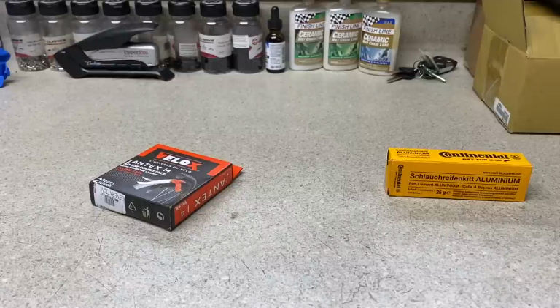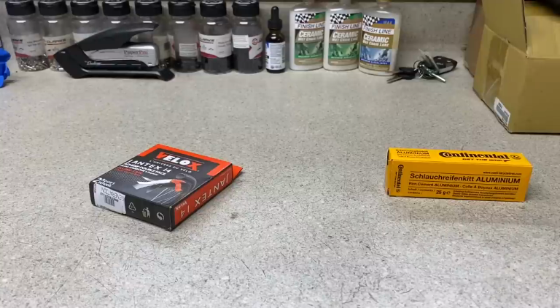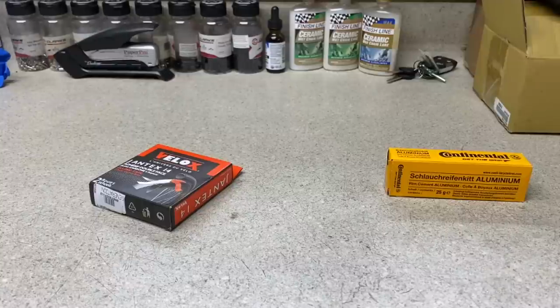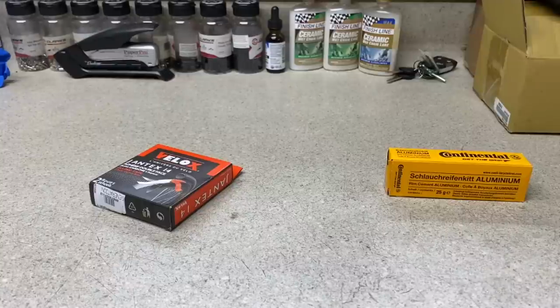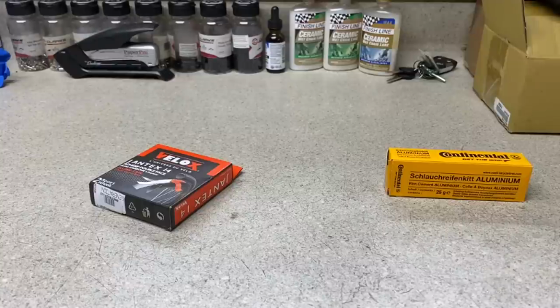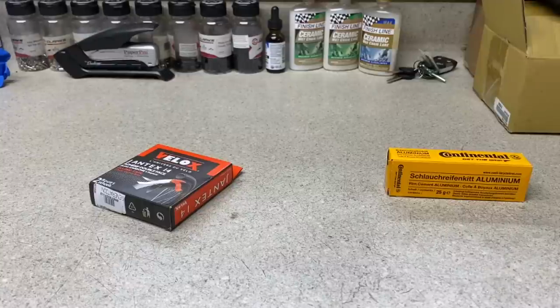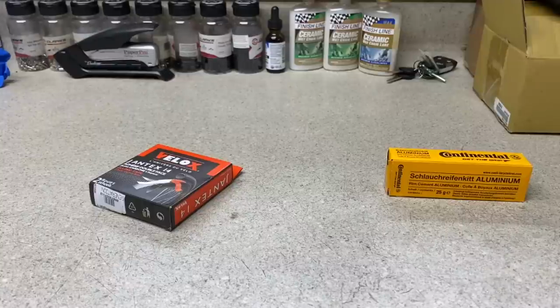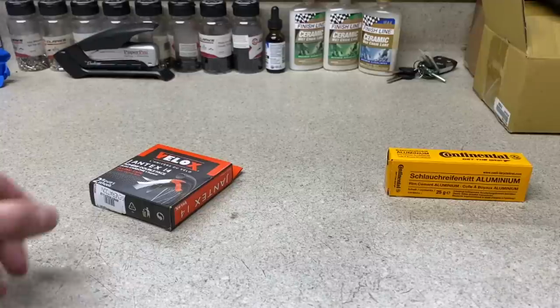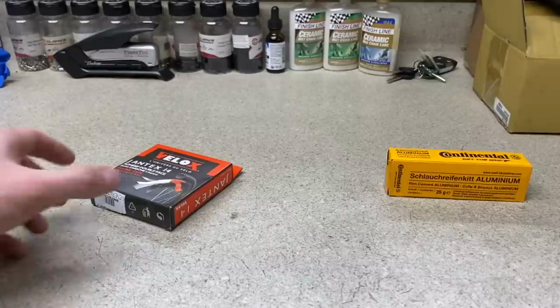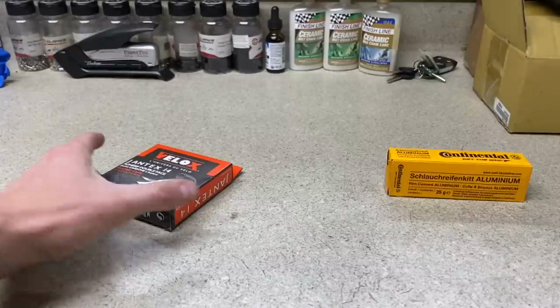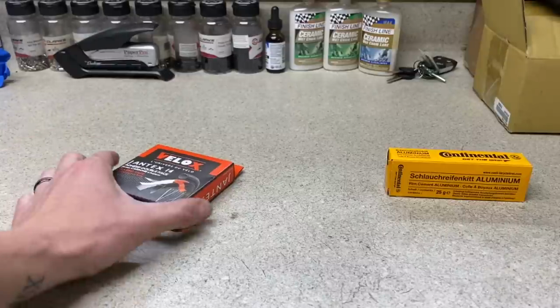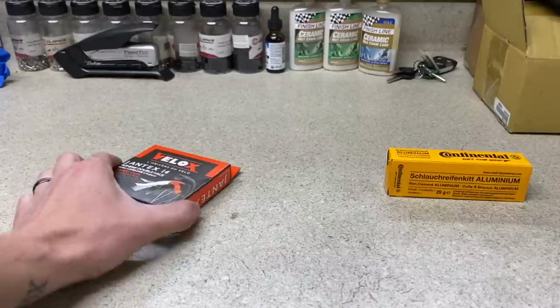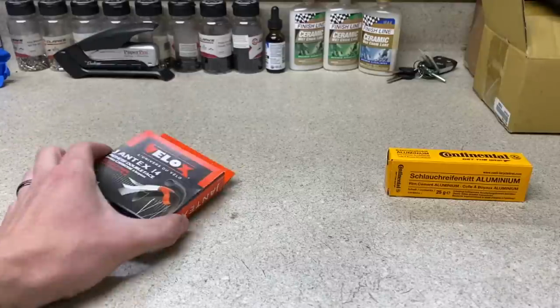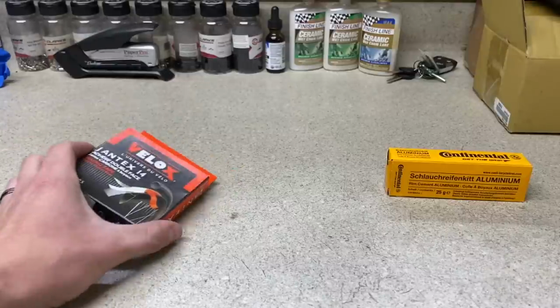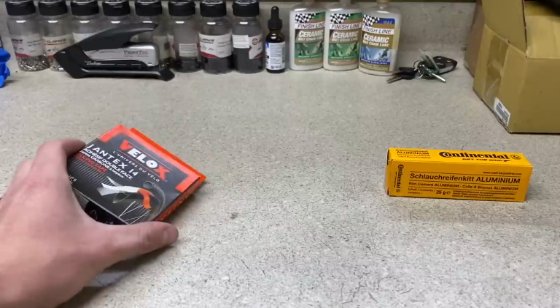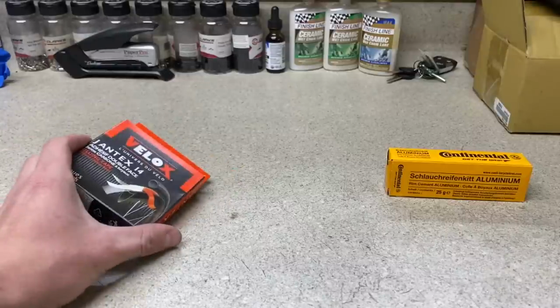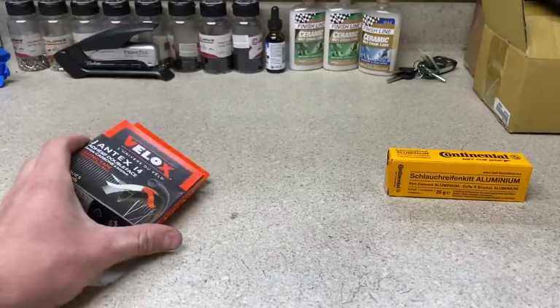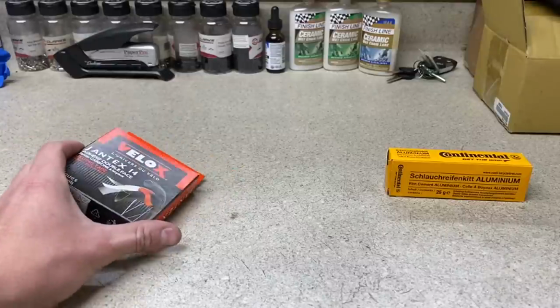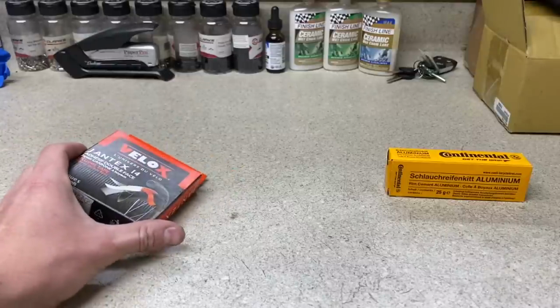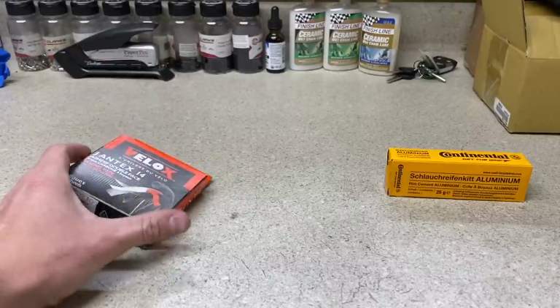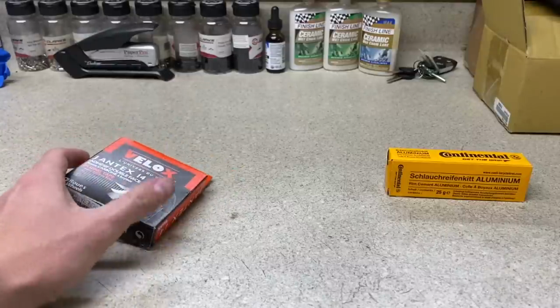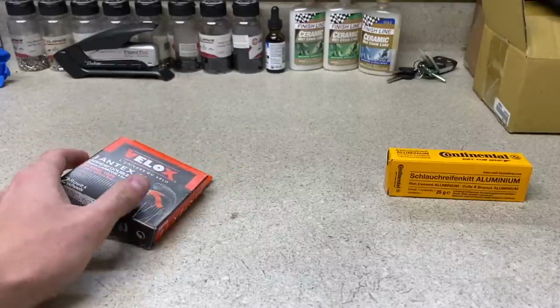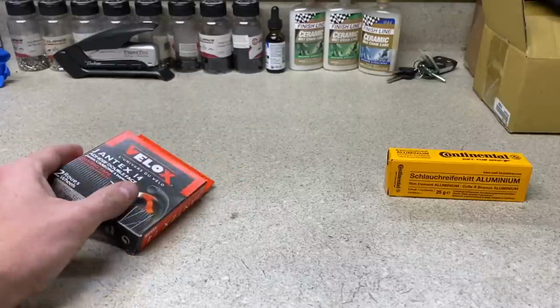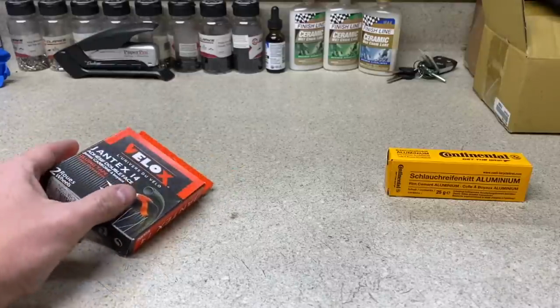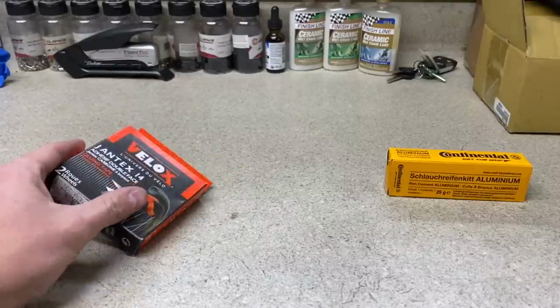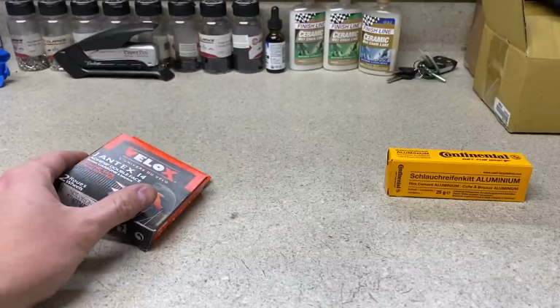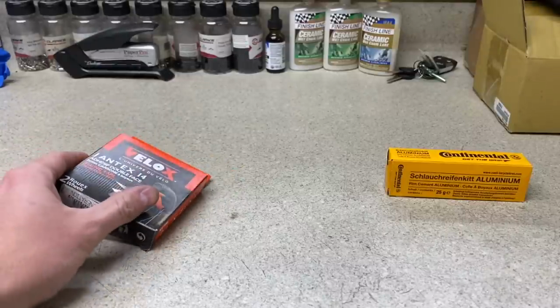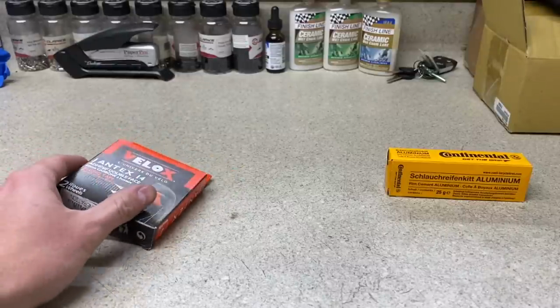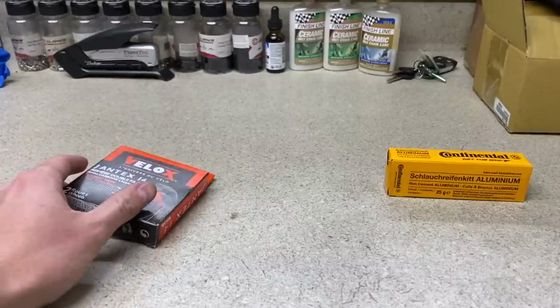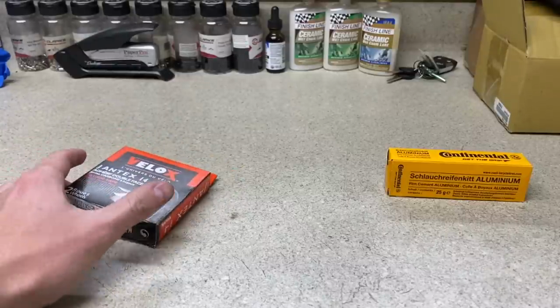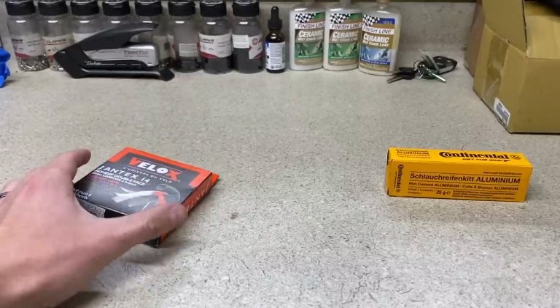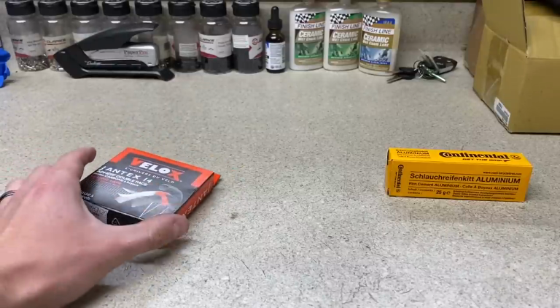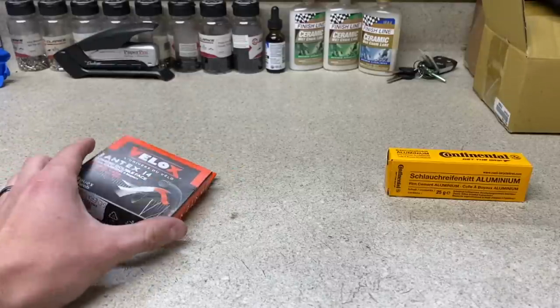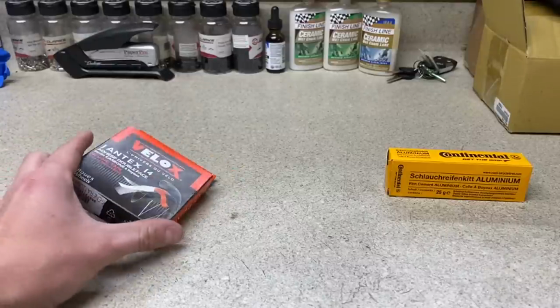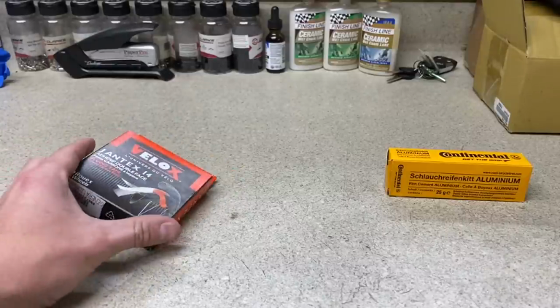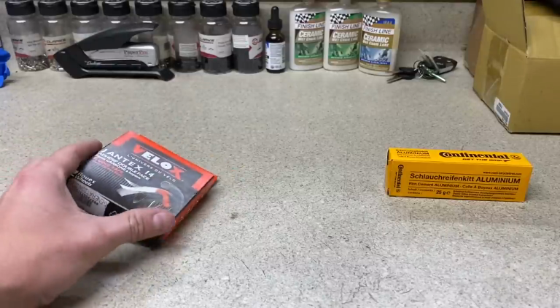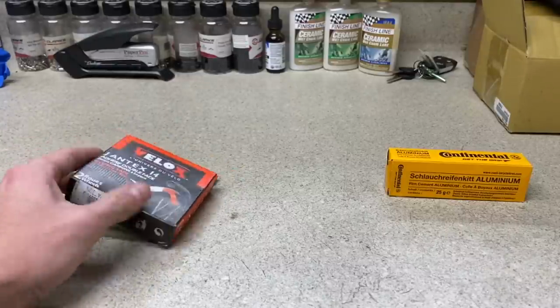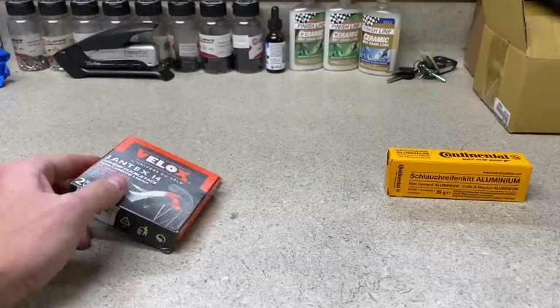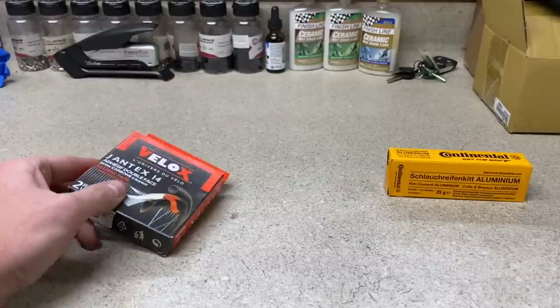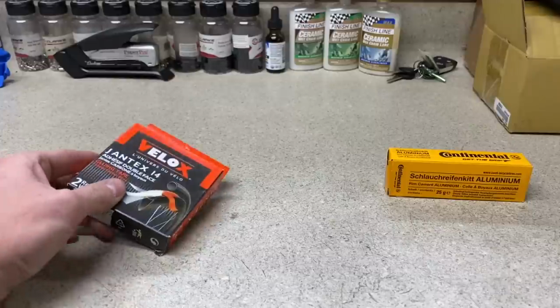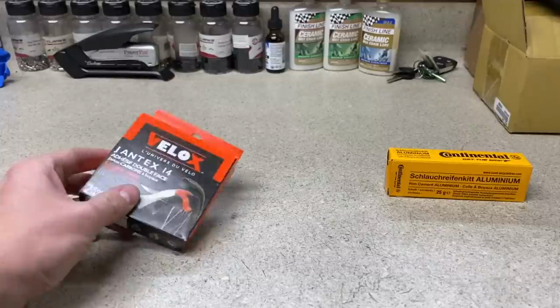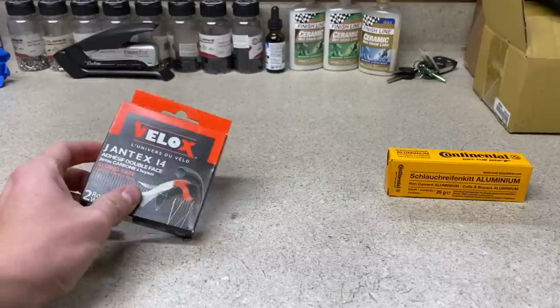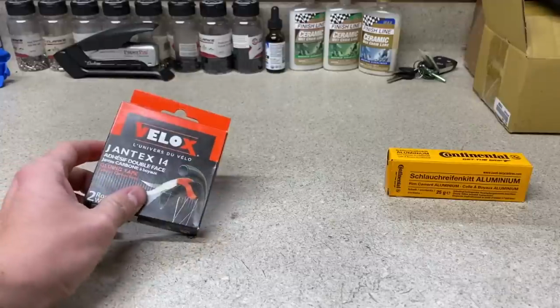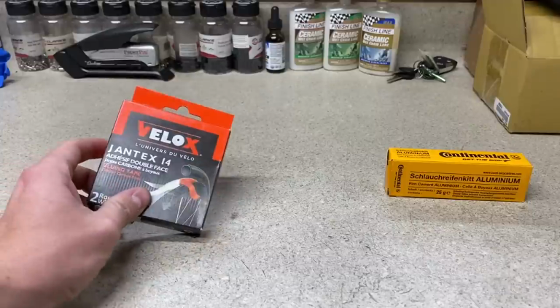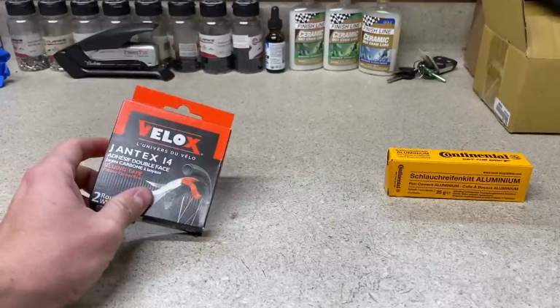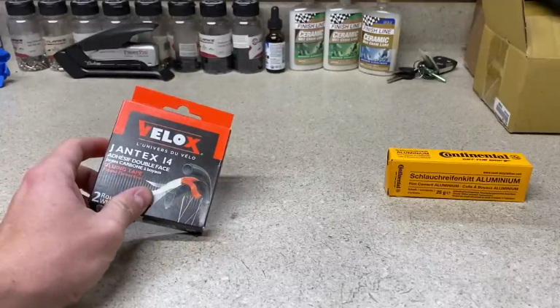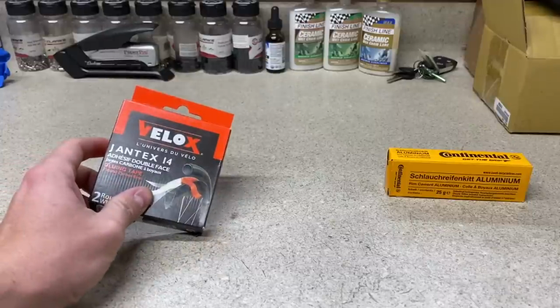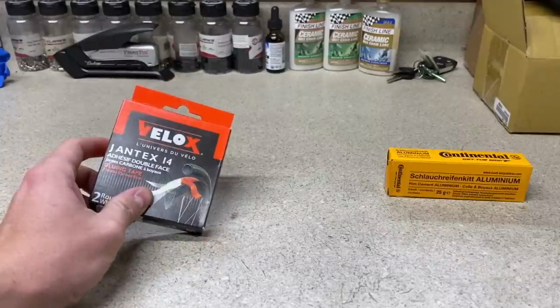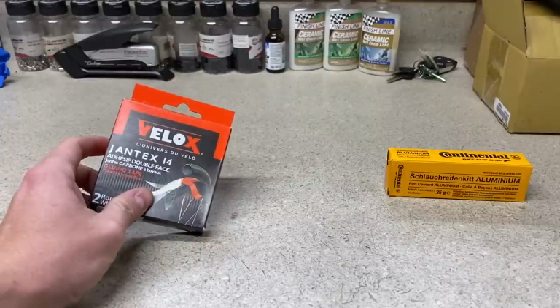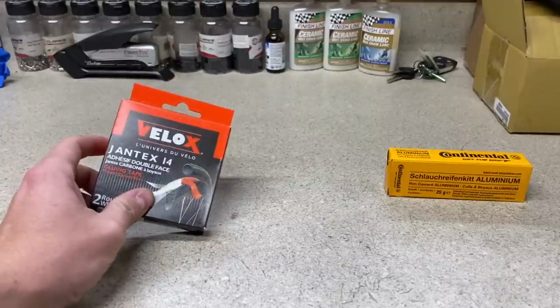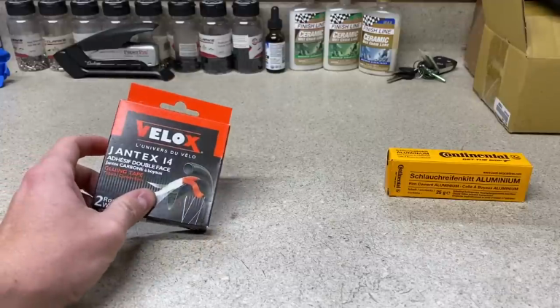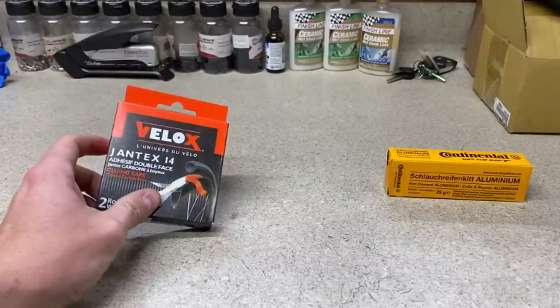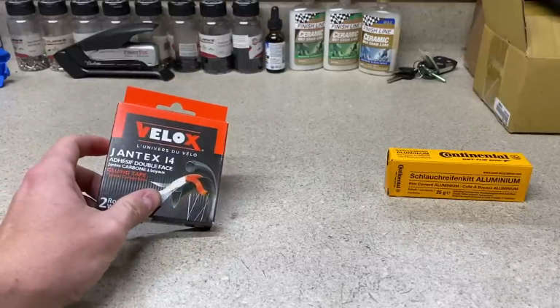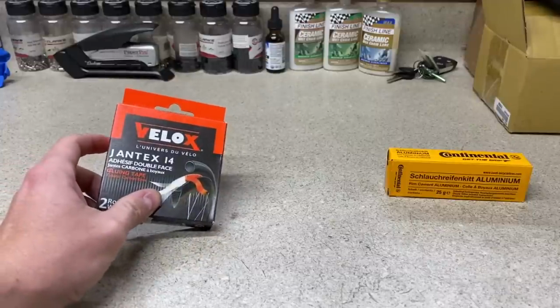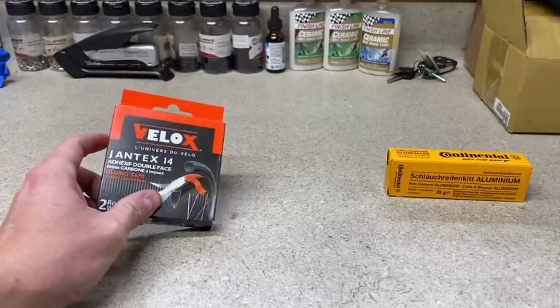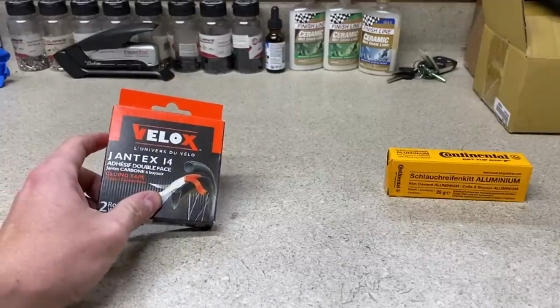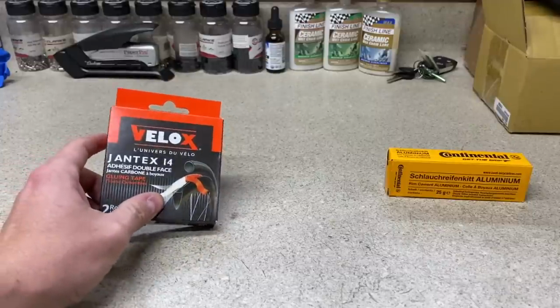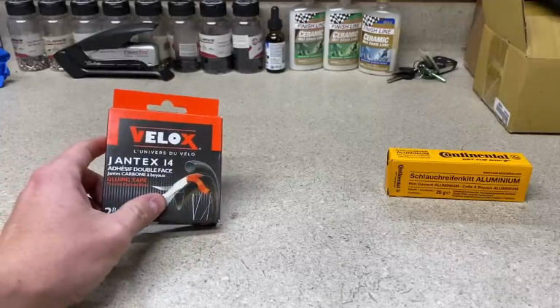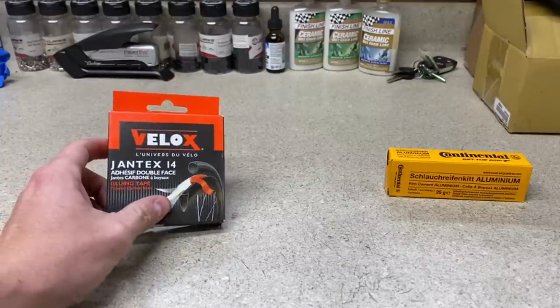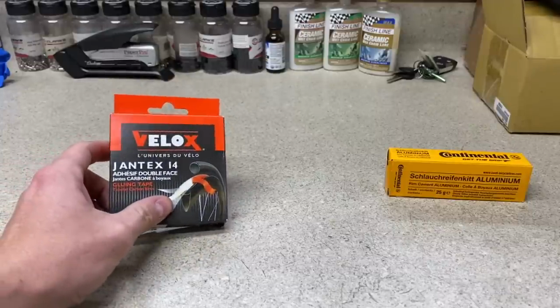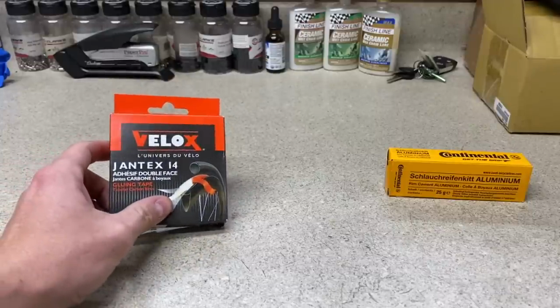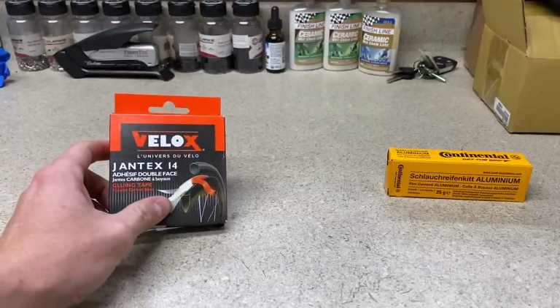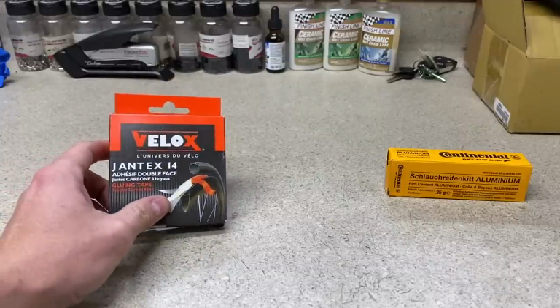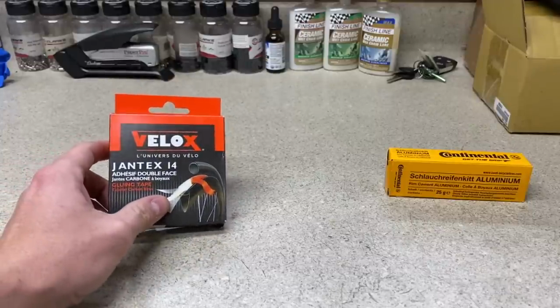Hey, how's it going everyone? GC Performance here, back with another video. Today I'm going to be showing you guys how to install a tubular tire onto a tubular rim.